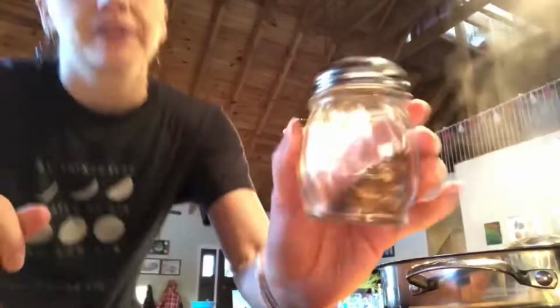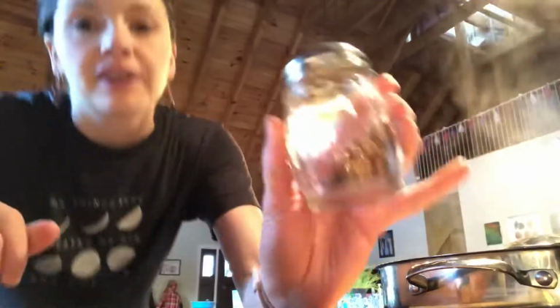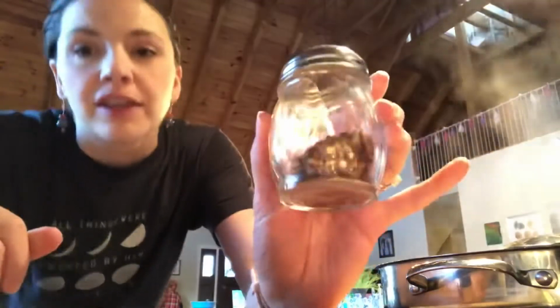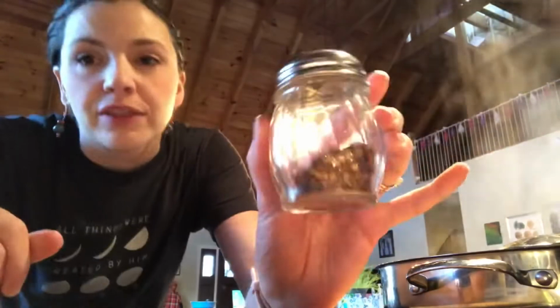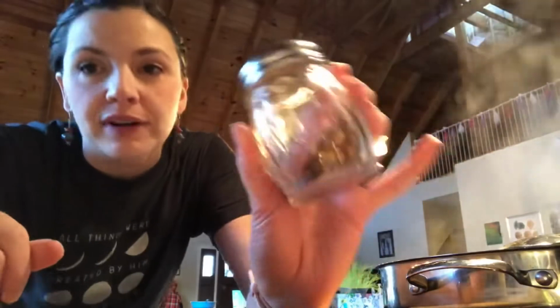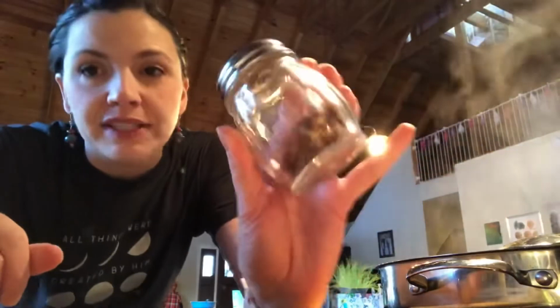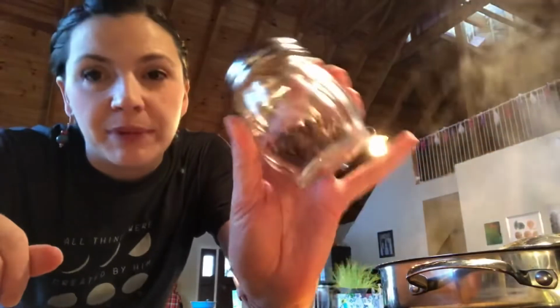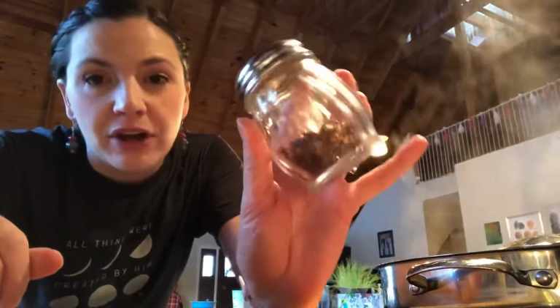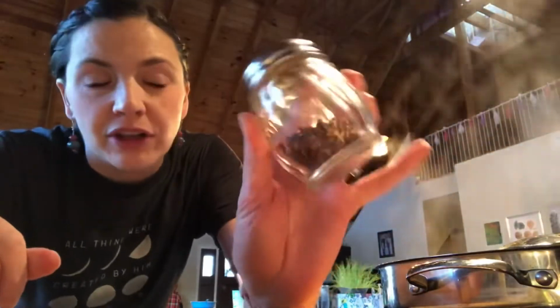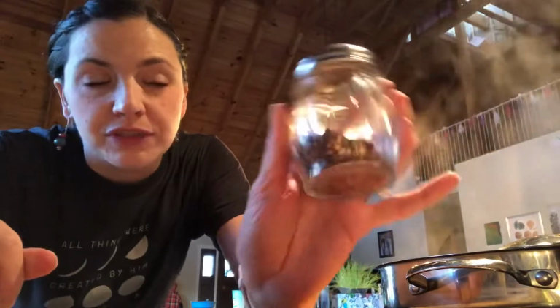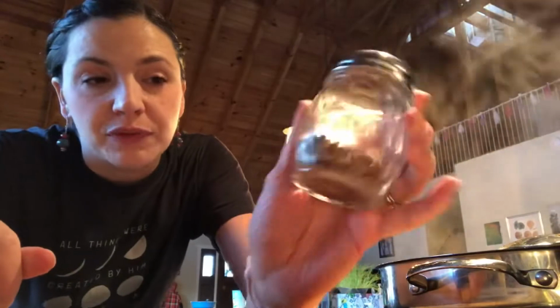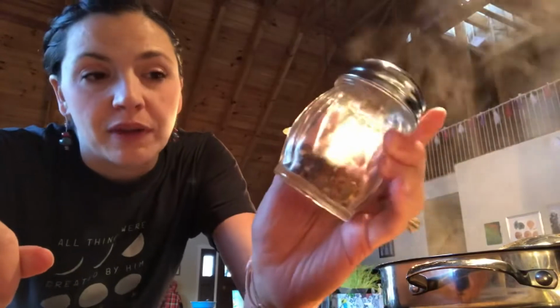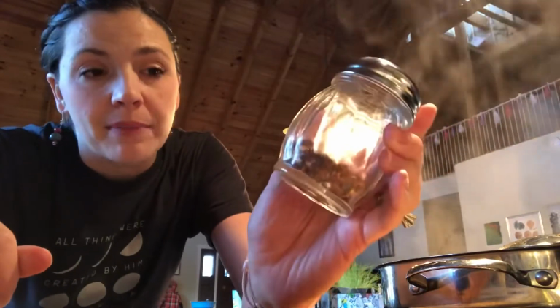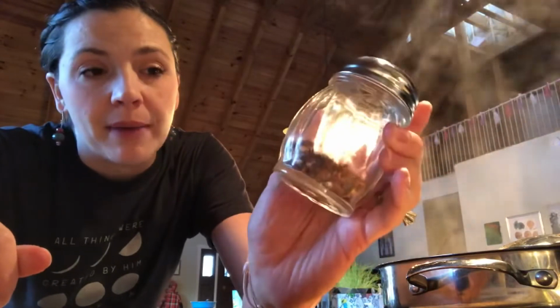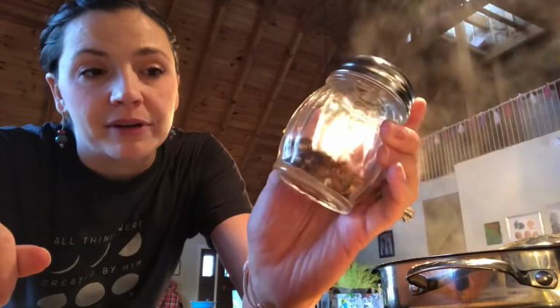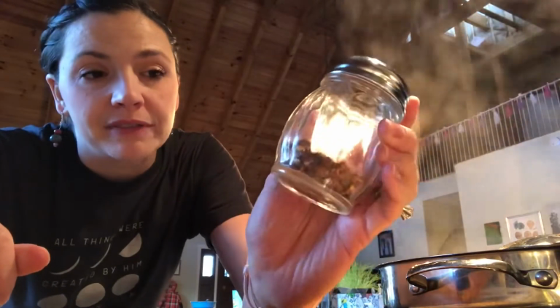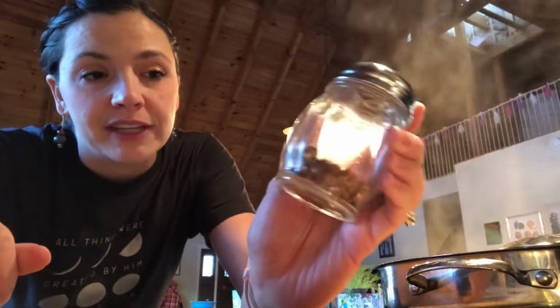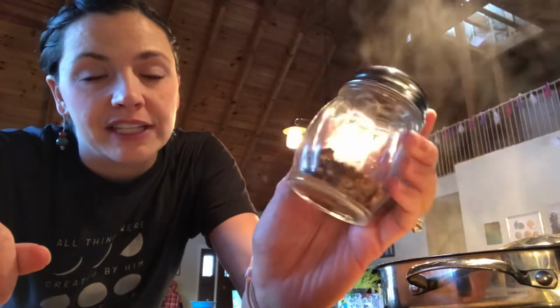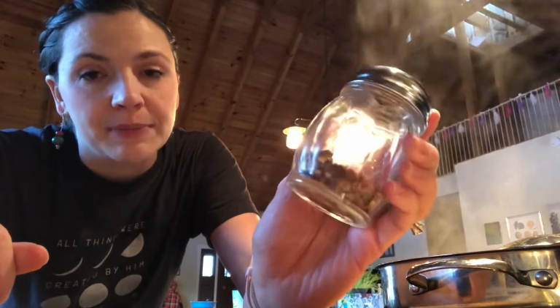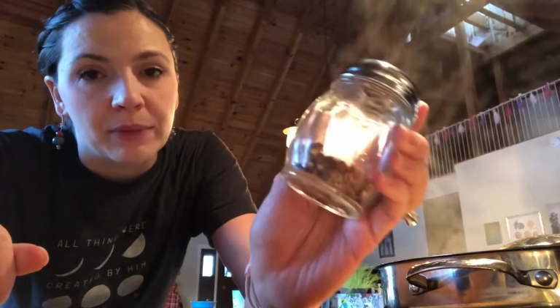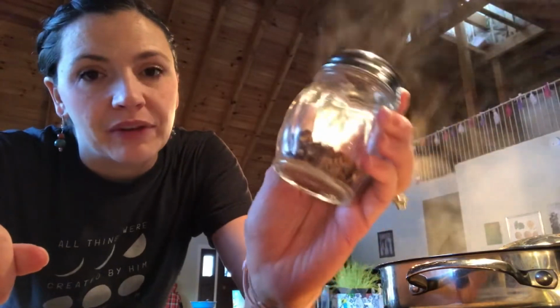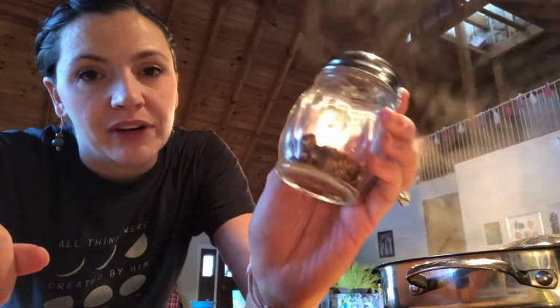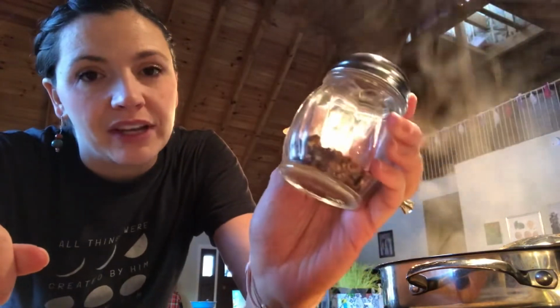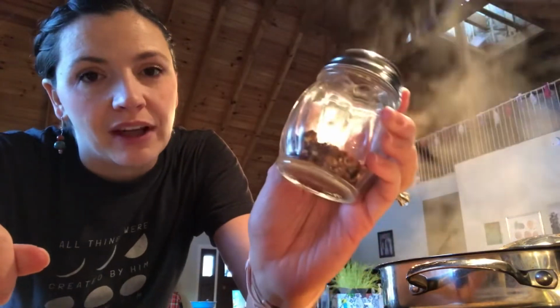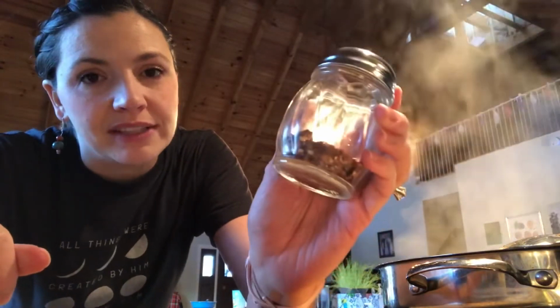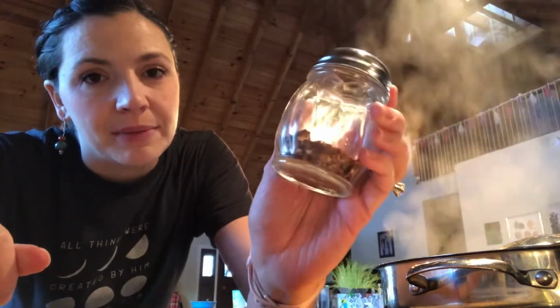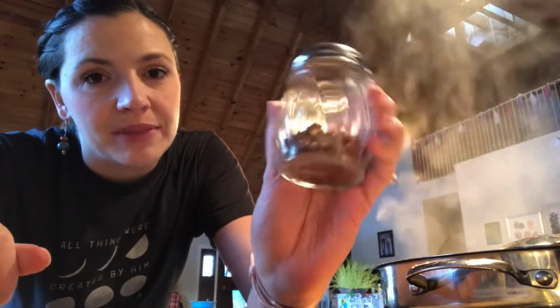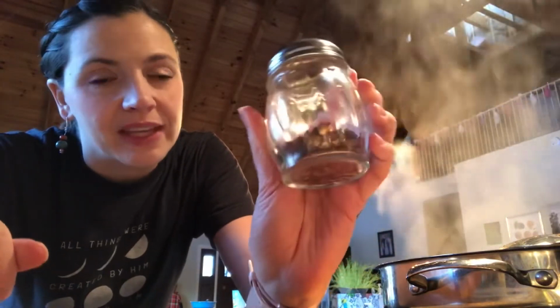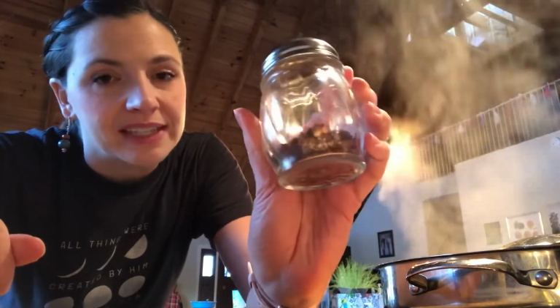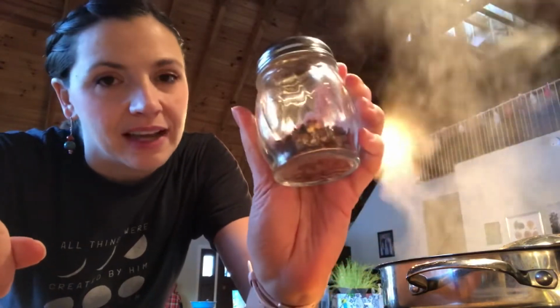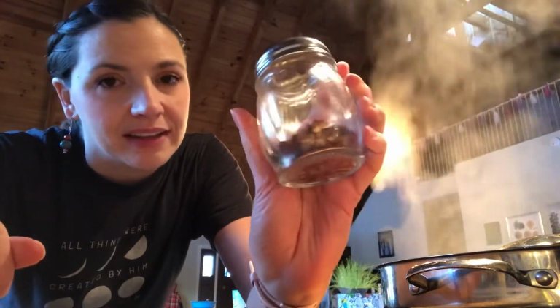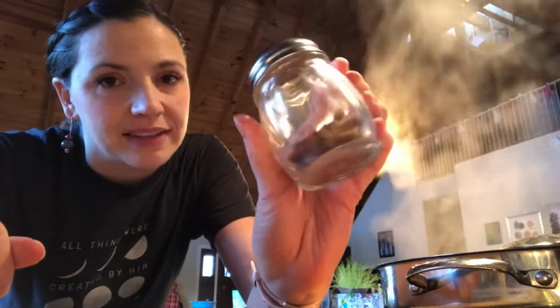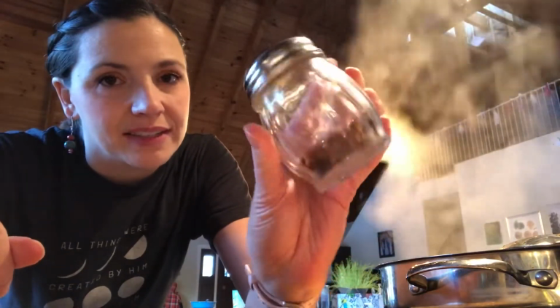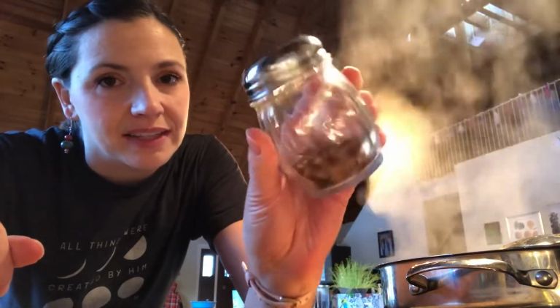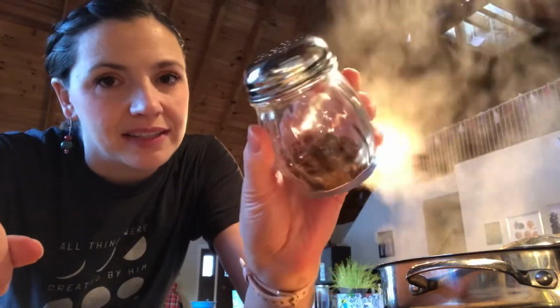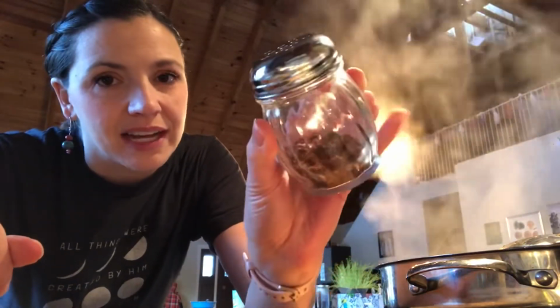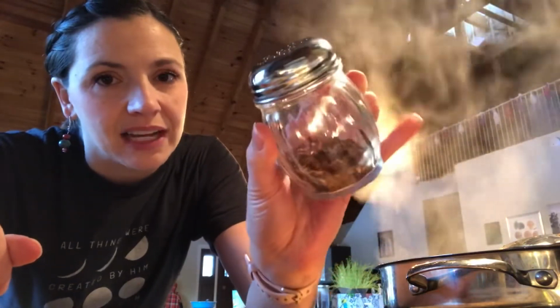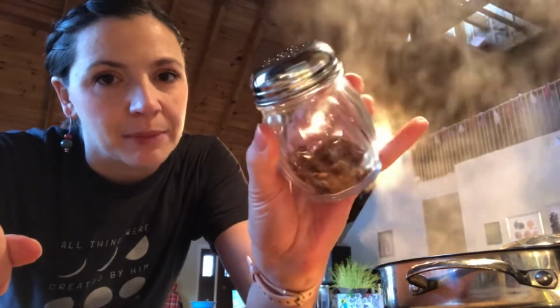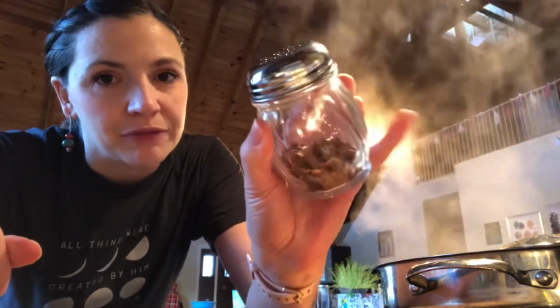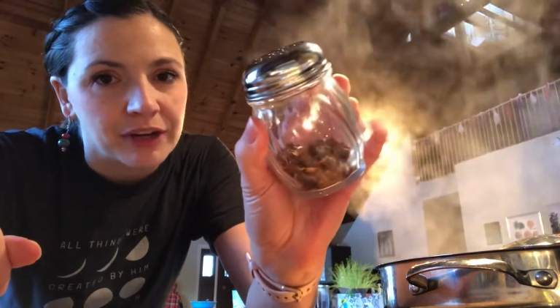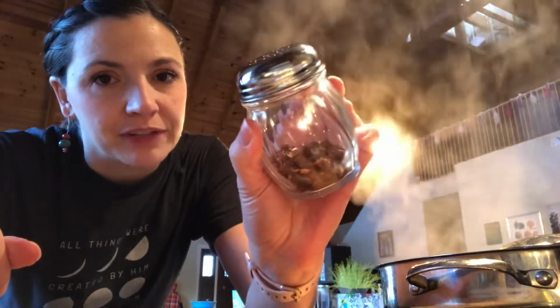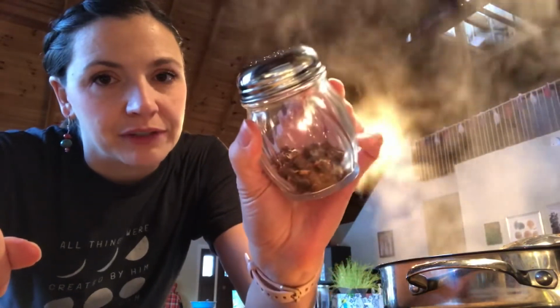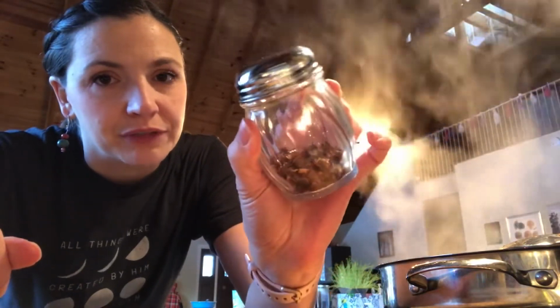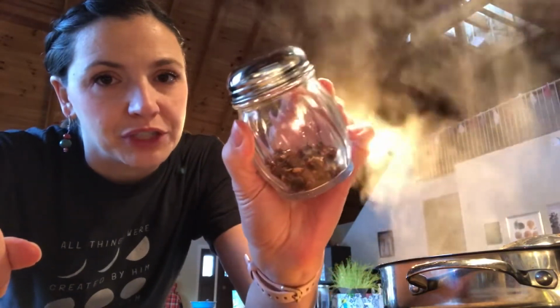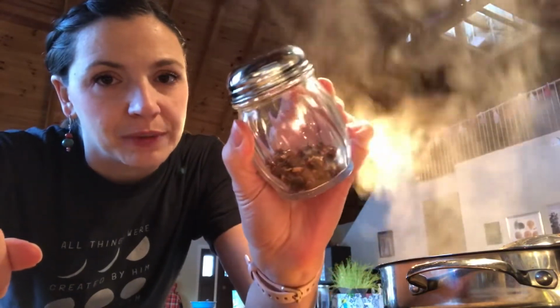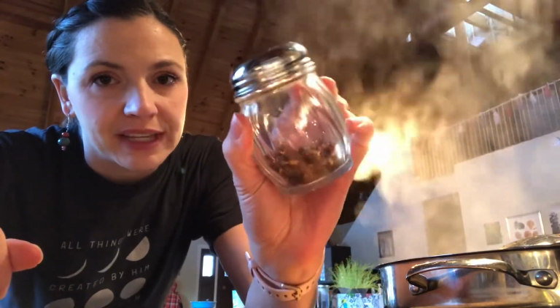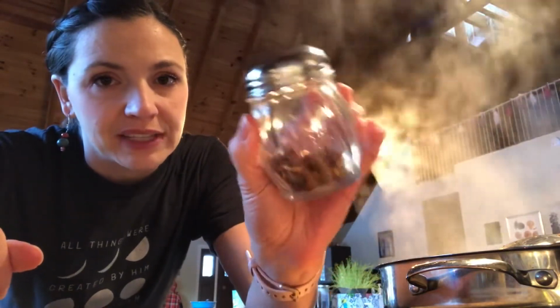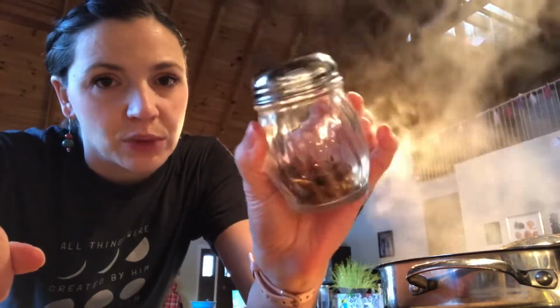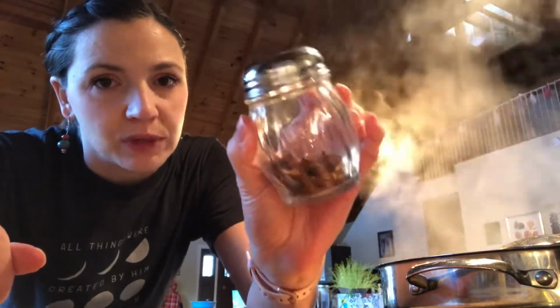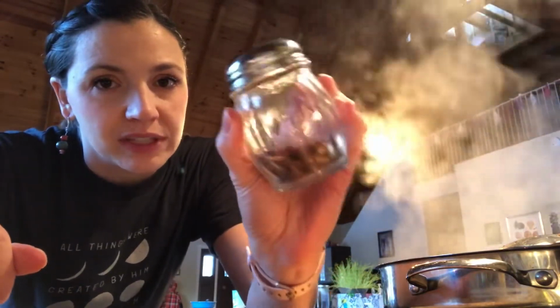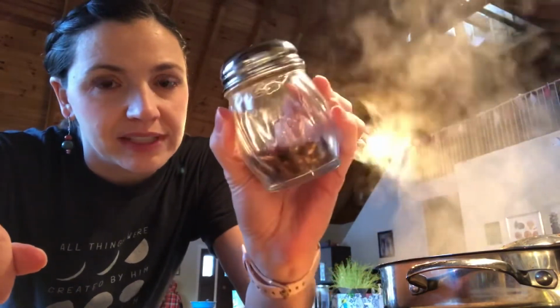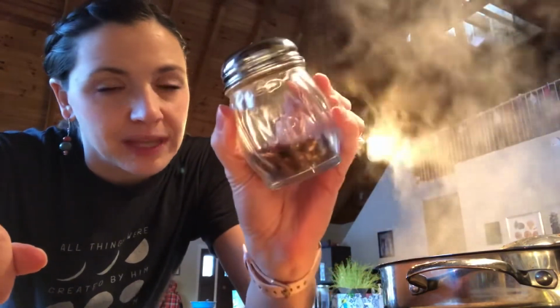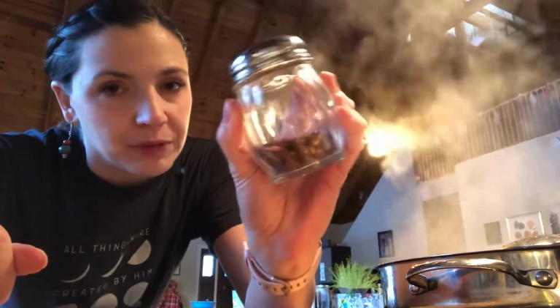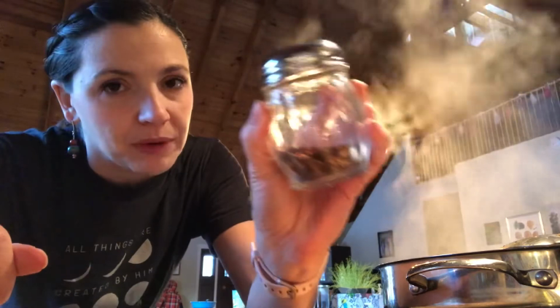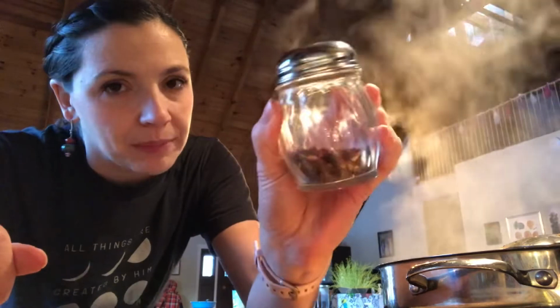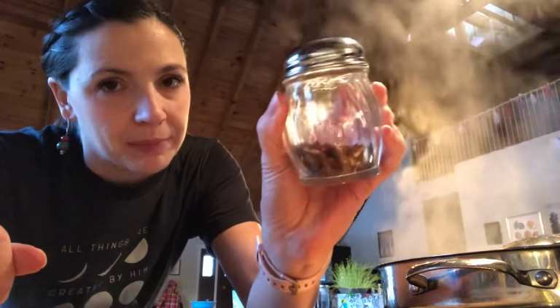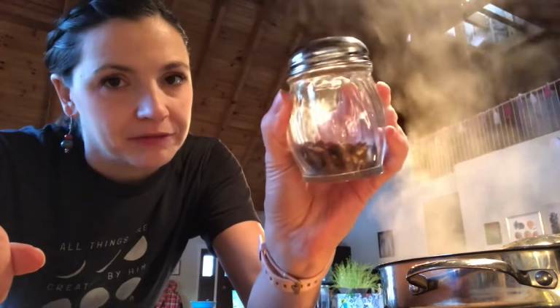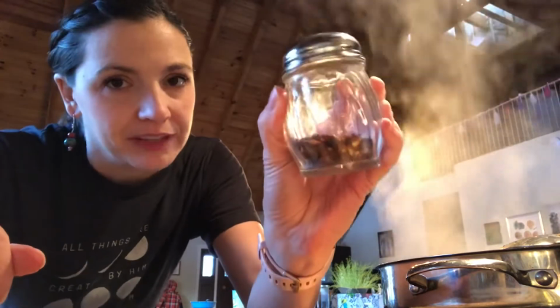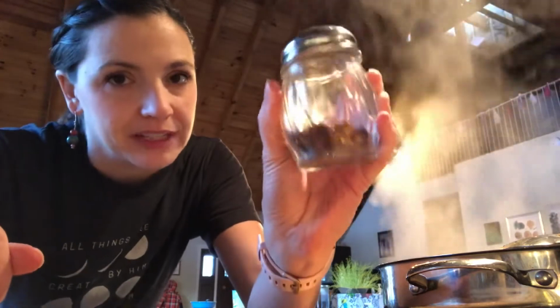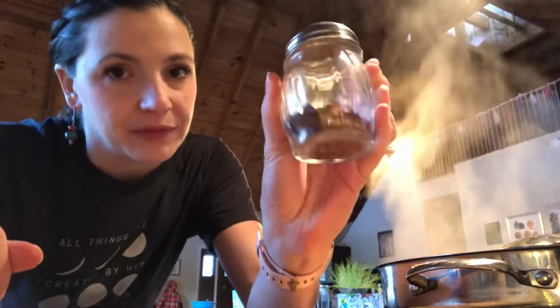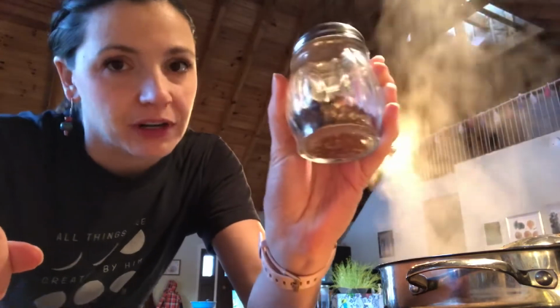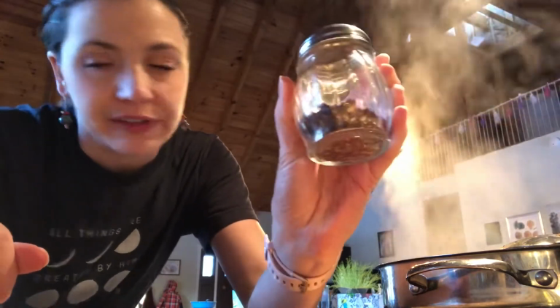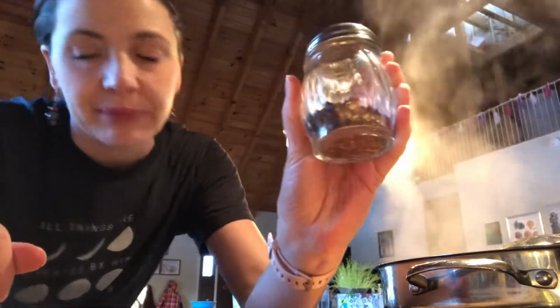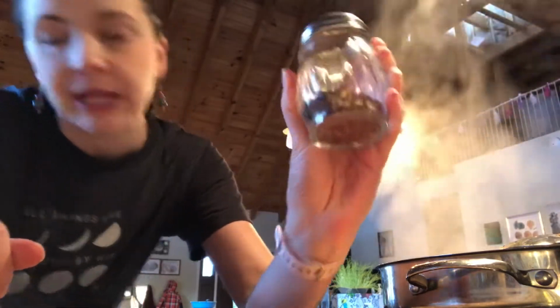The recipe calls for red pepper flakes, but we've already got some in the Italian seasoning and I'm afraid of overdoing it, so we're going to skip the red pepper flakes for our family.